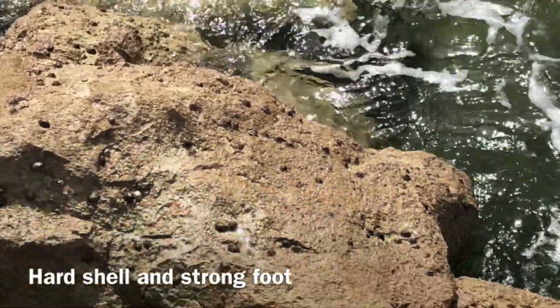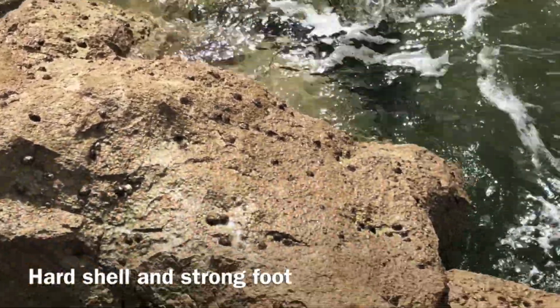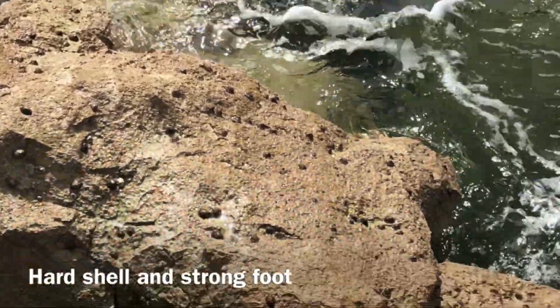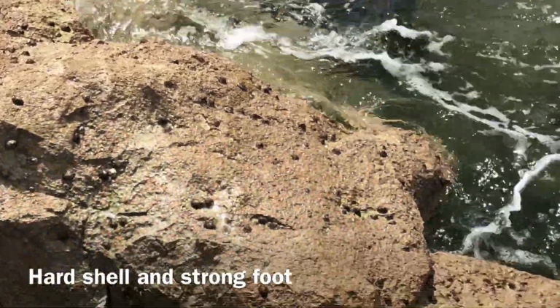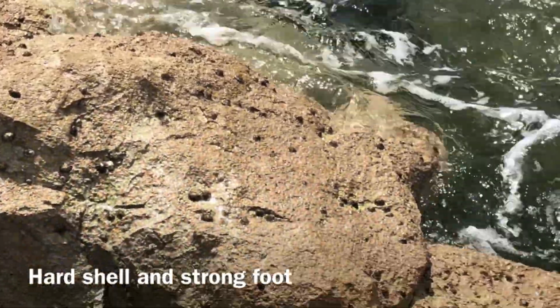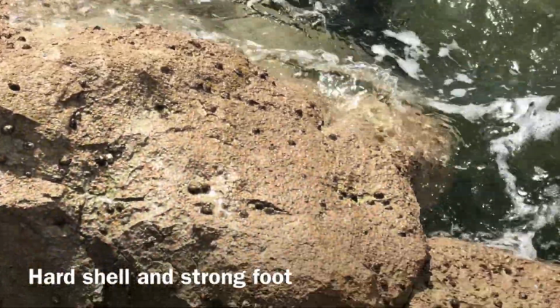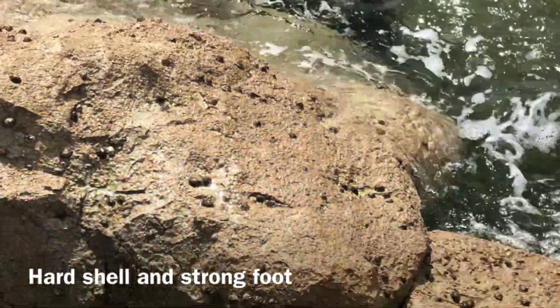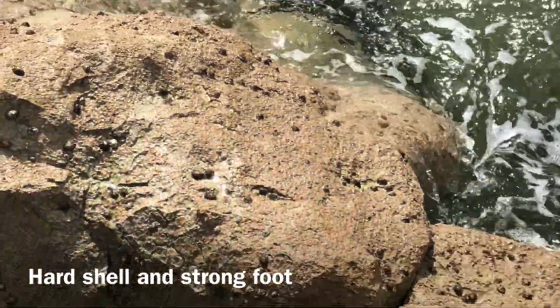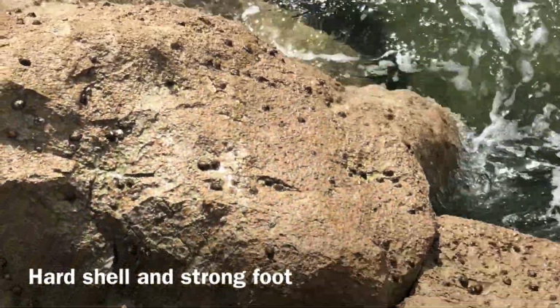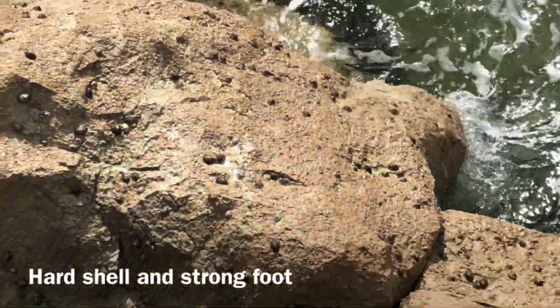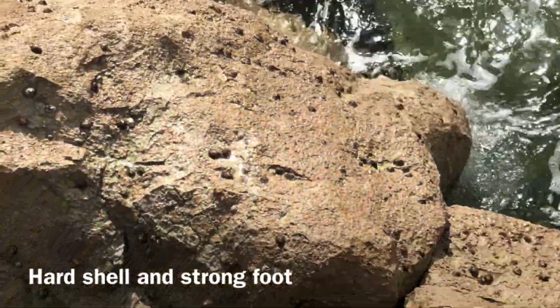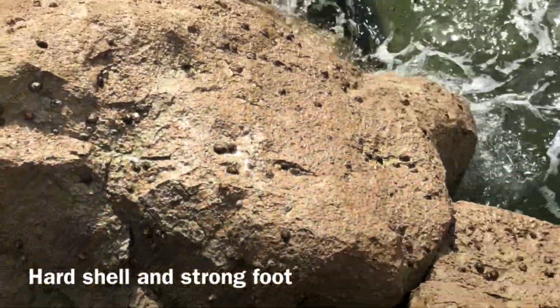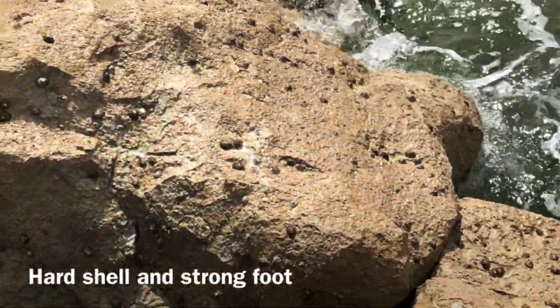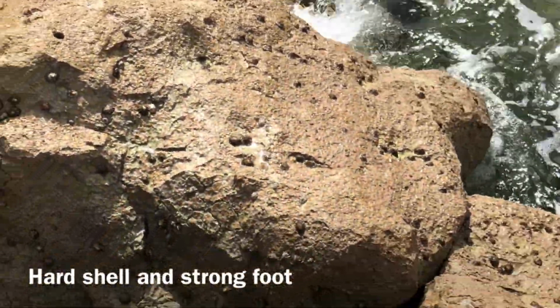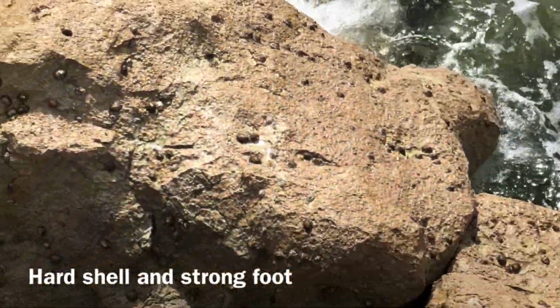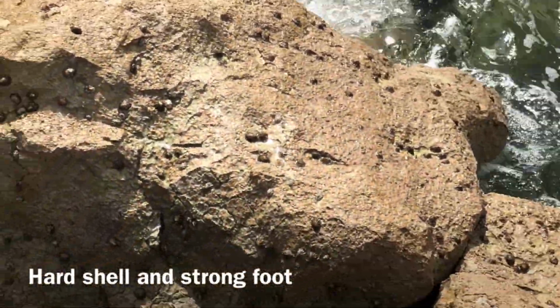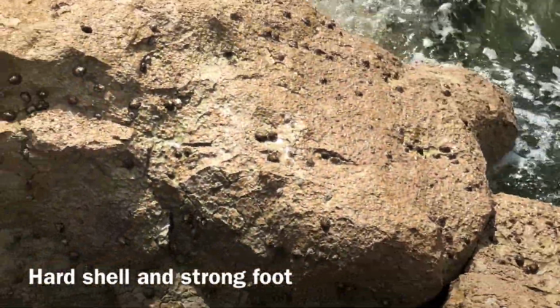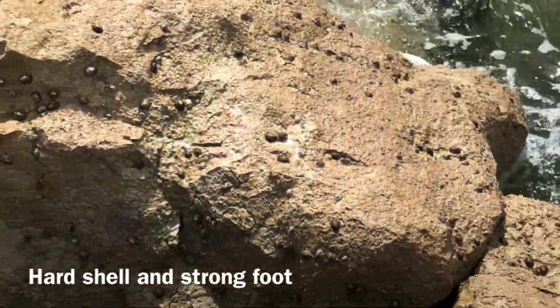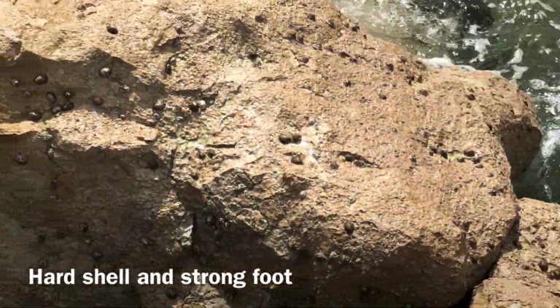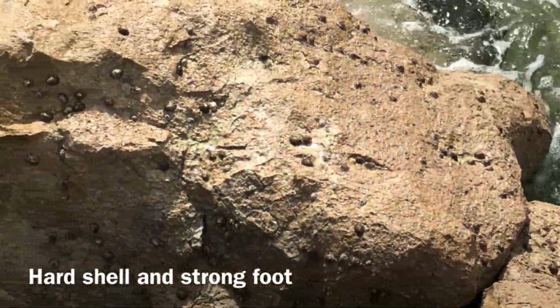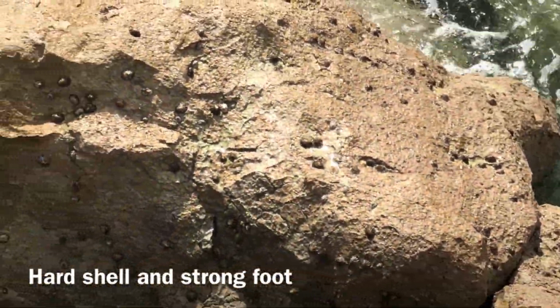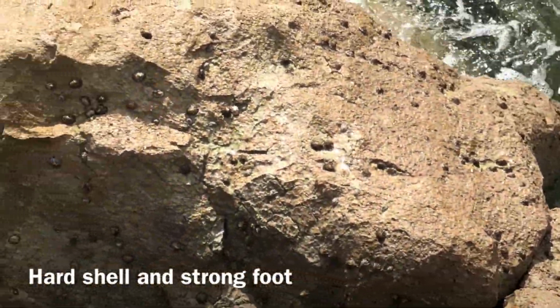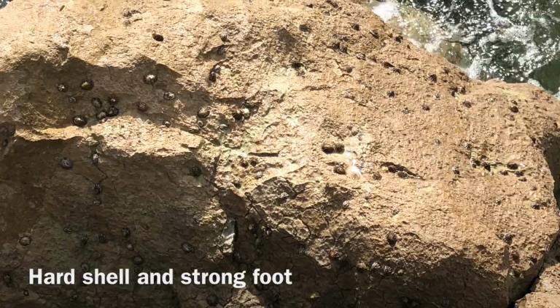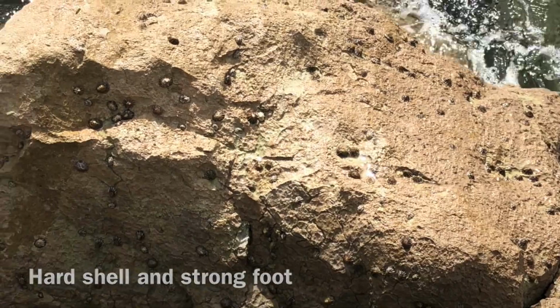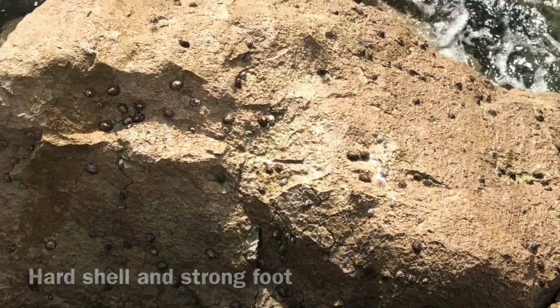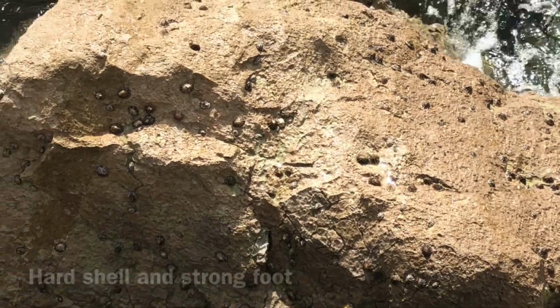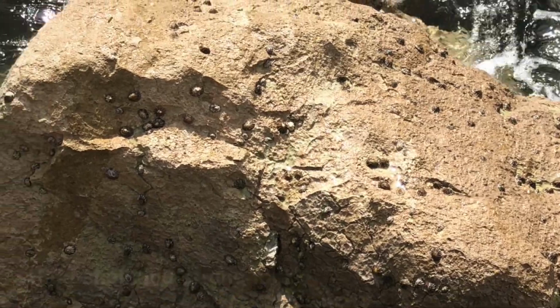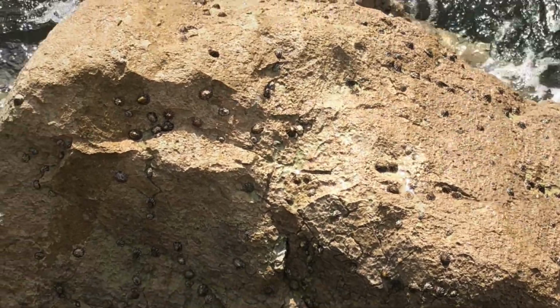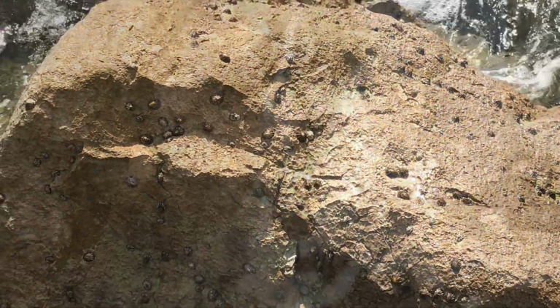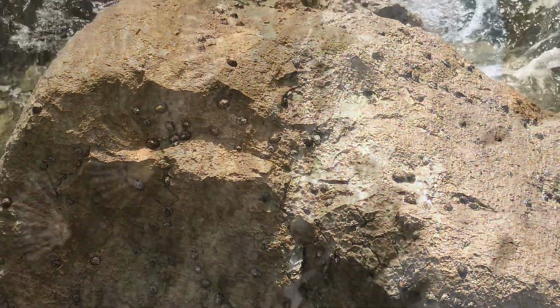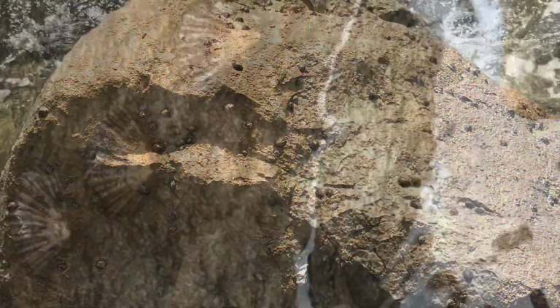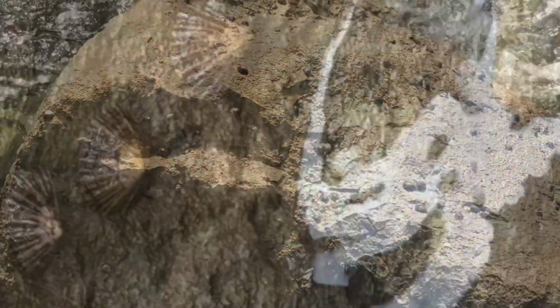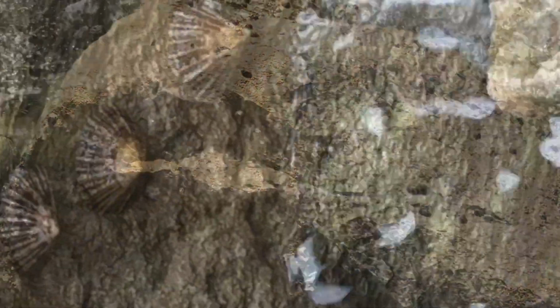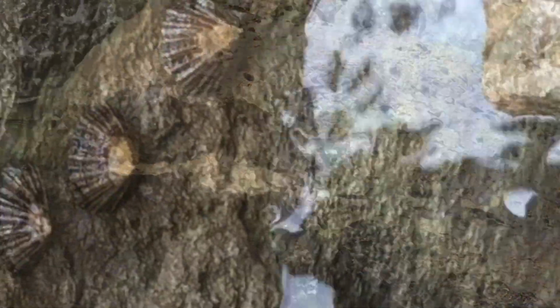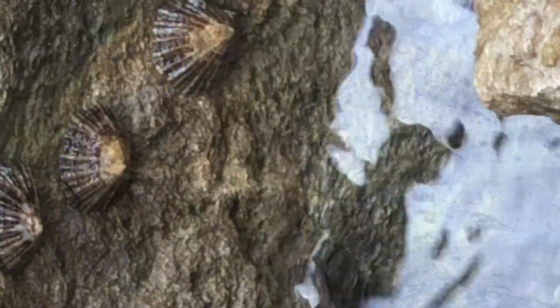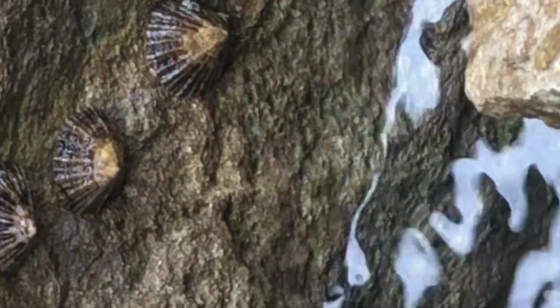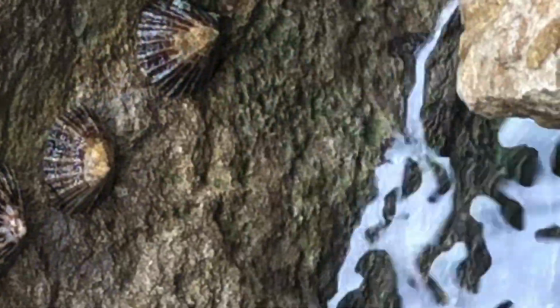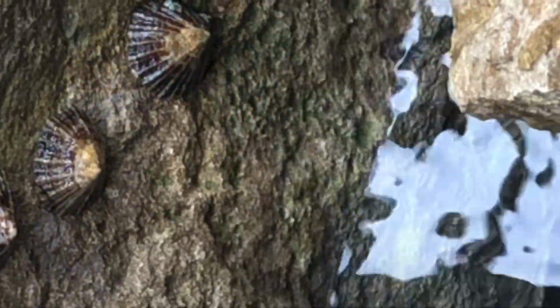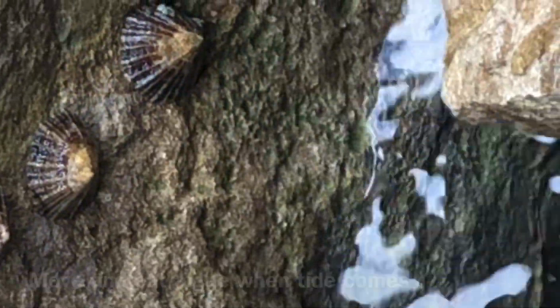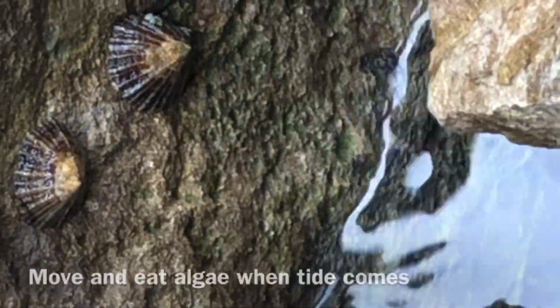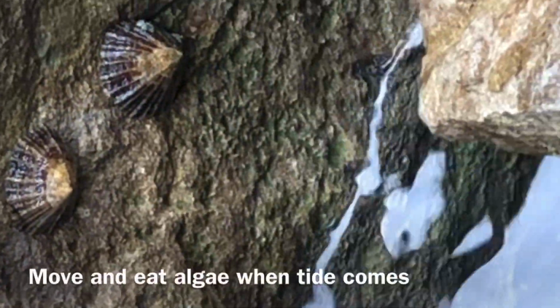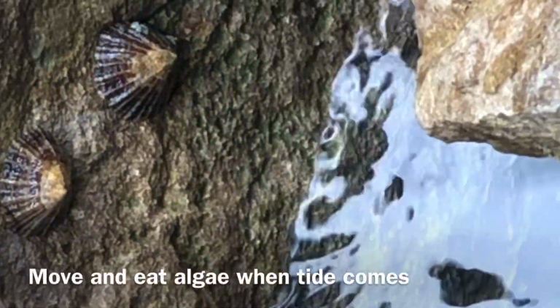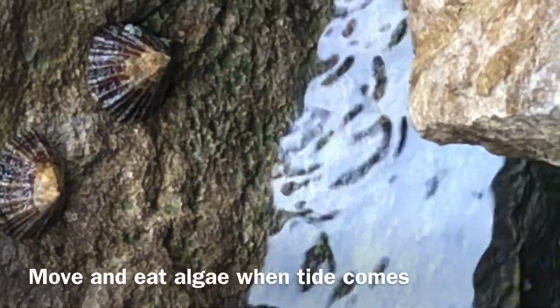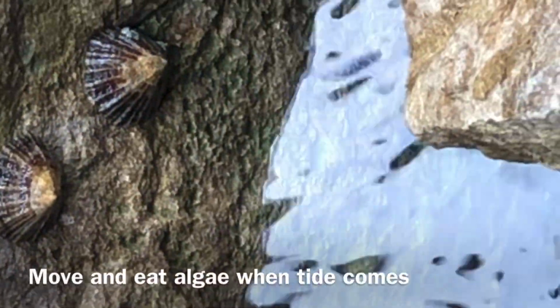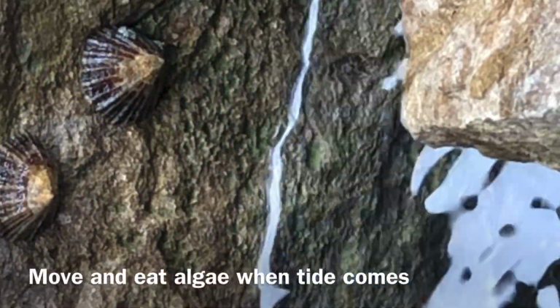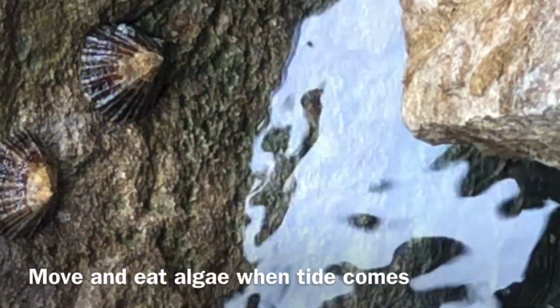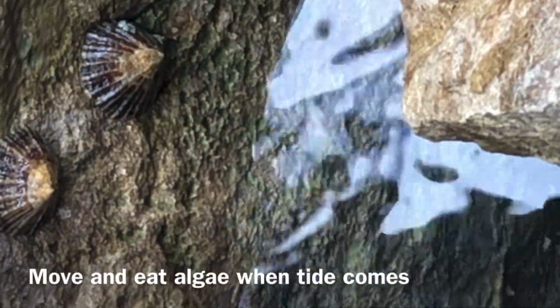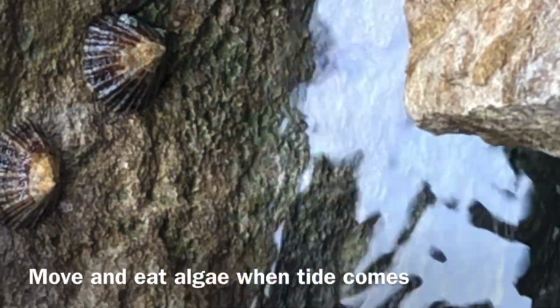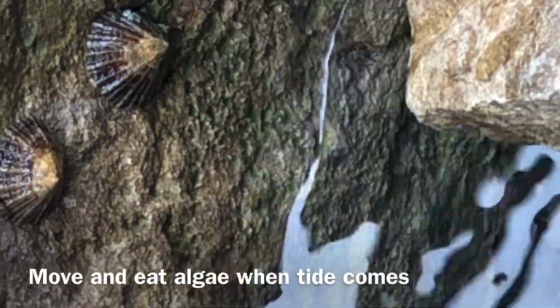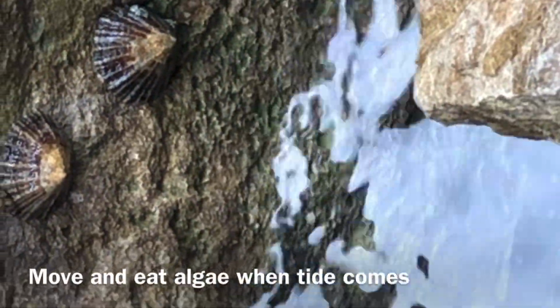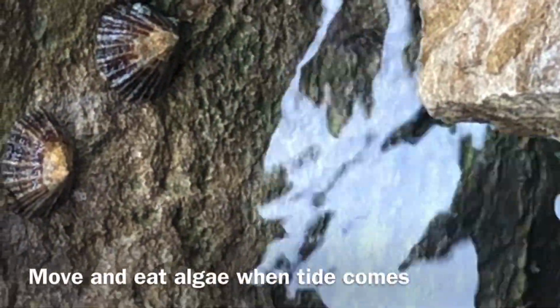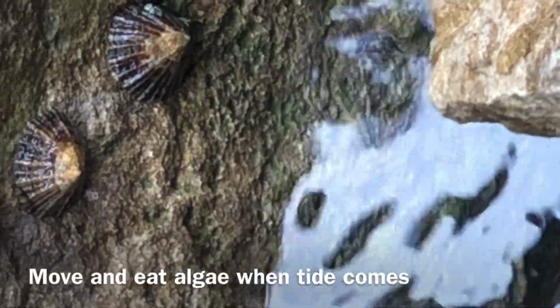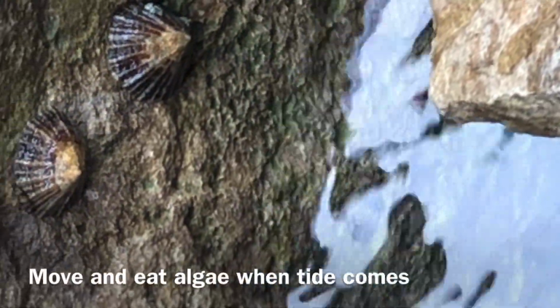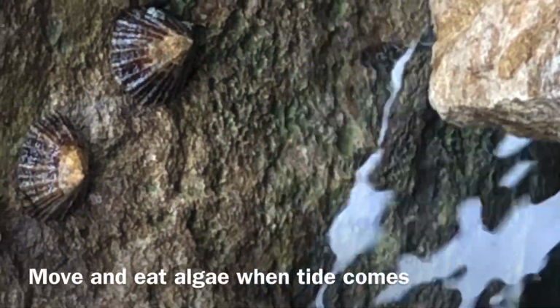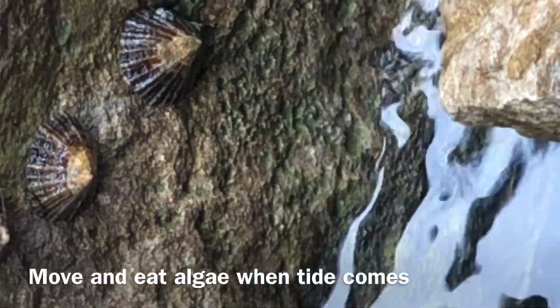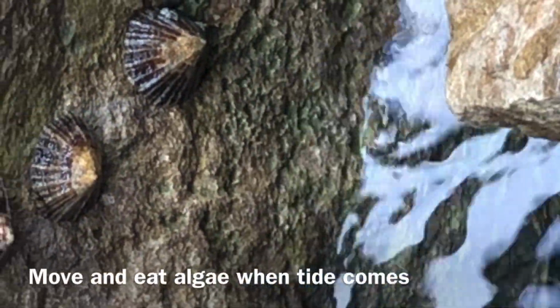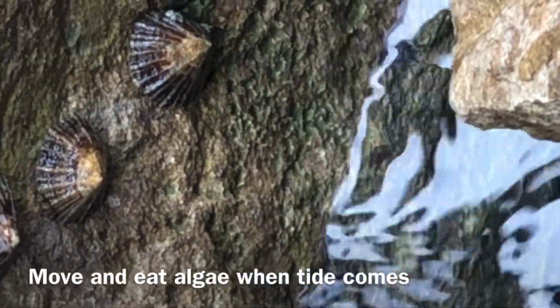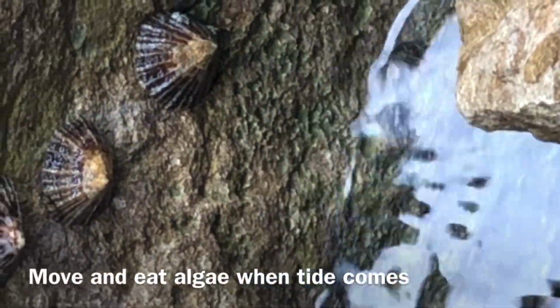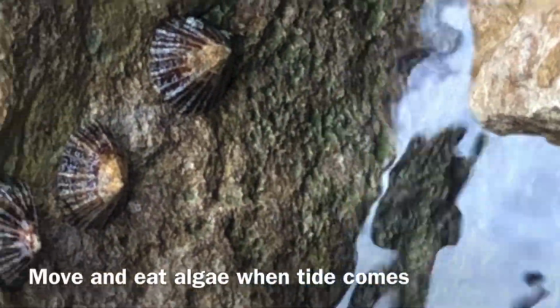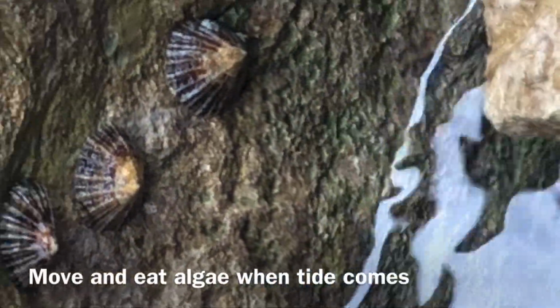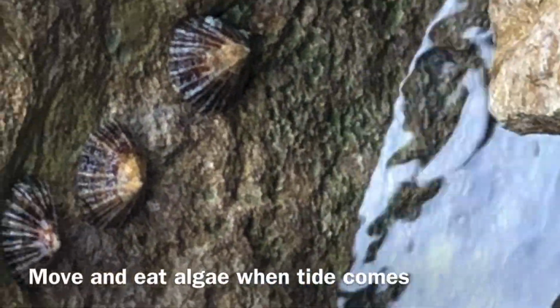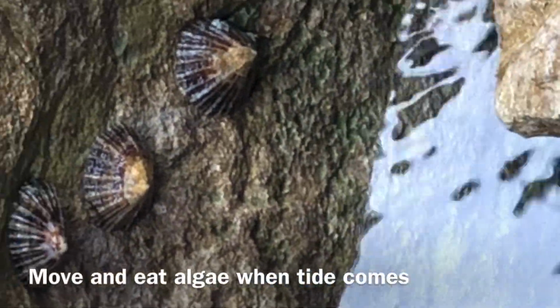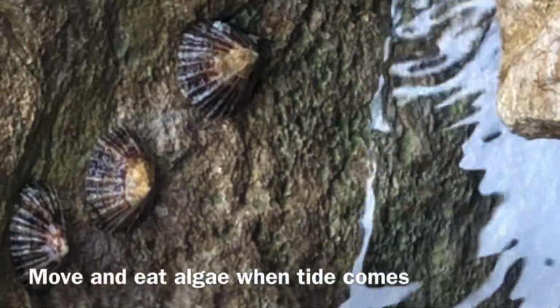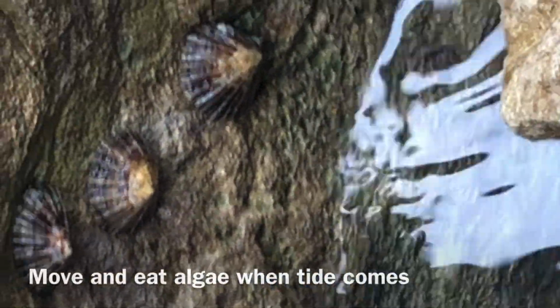Once the tide comes in, limpets start moving around rocks and eat algae, using their super strong tongue to scrape the food off rocks.